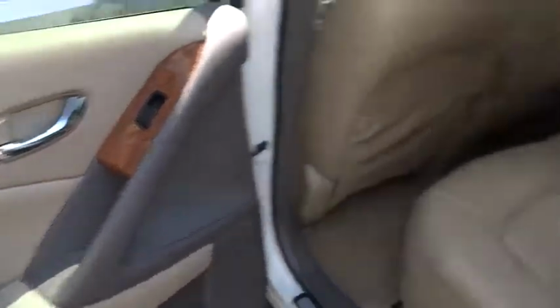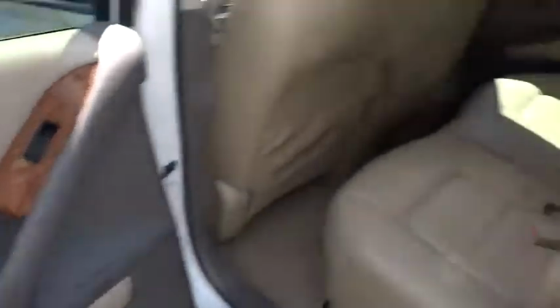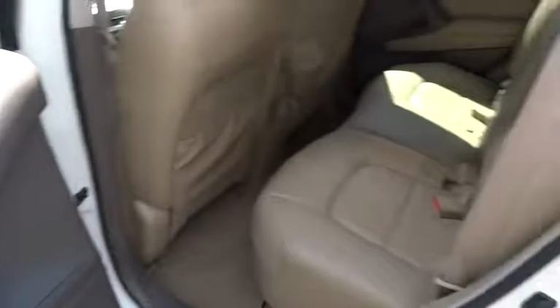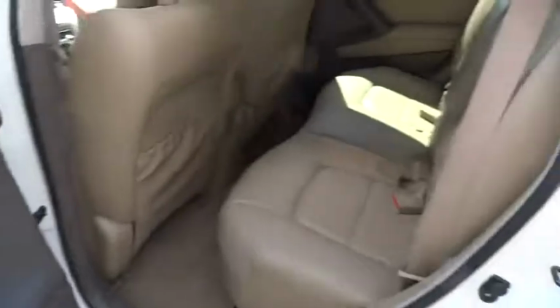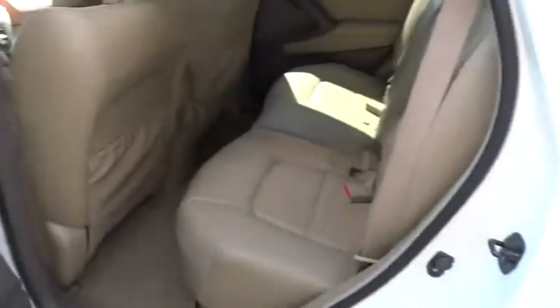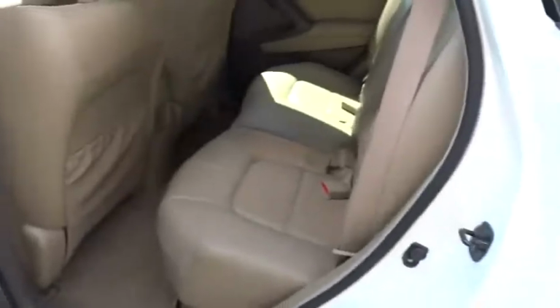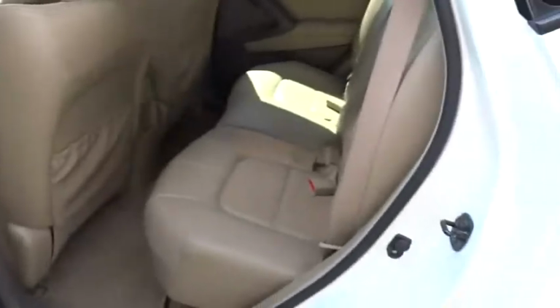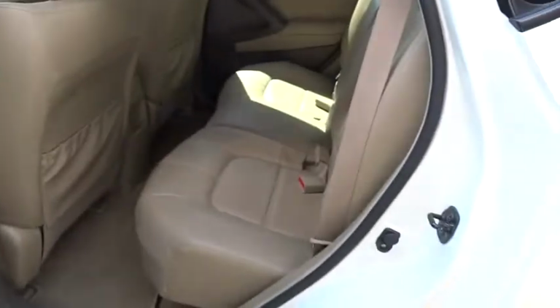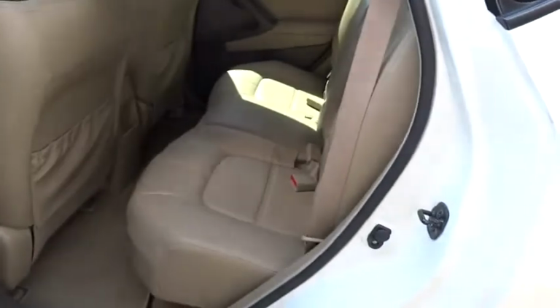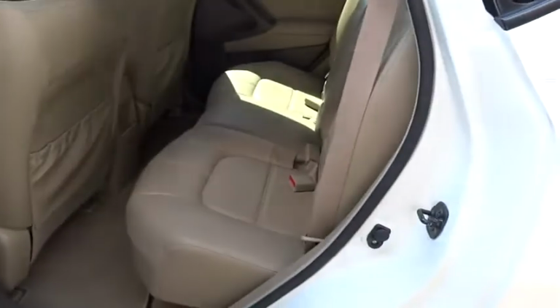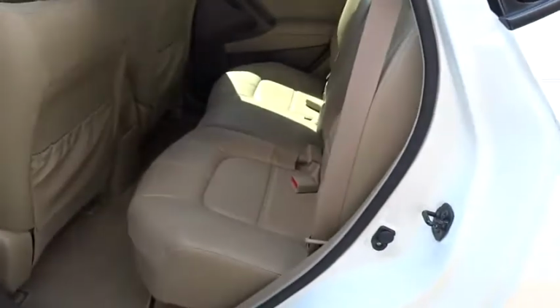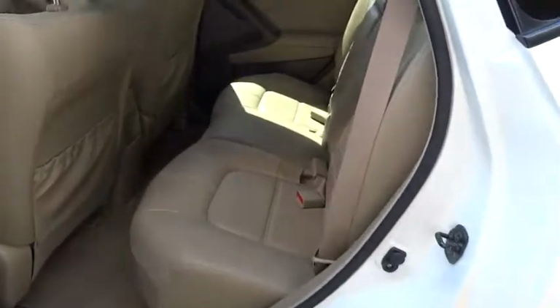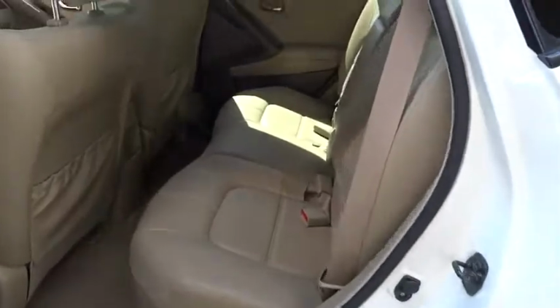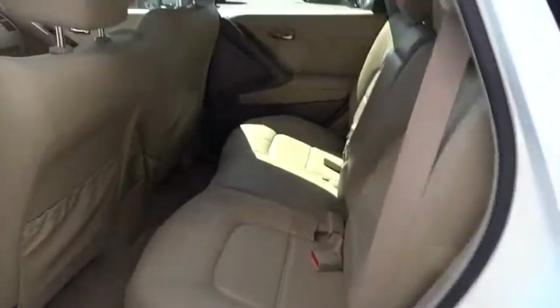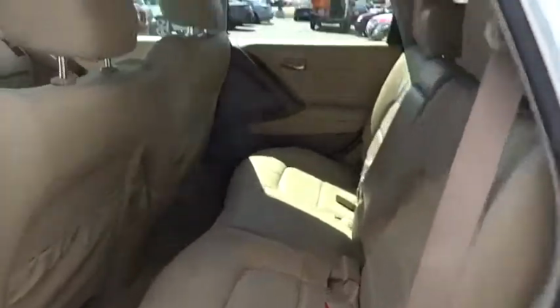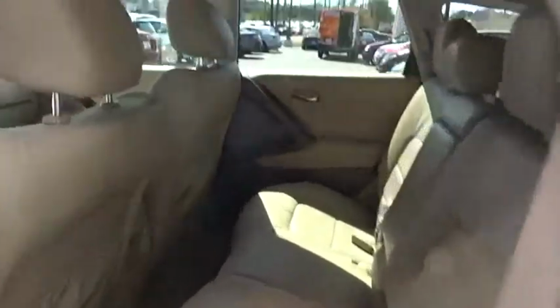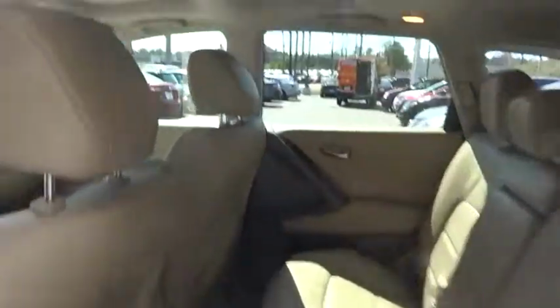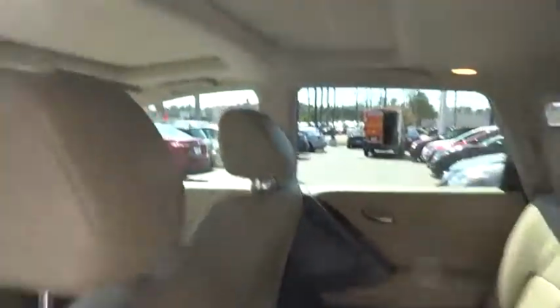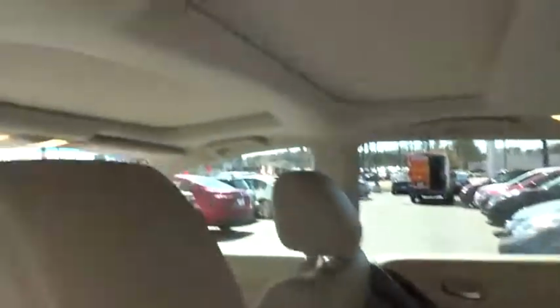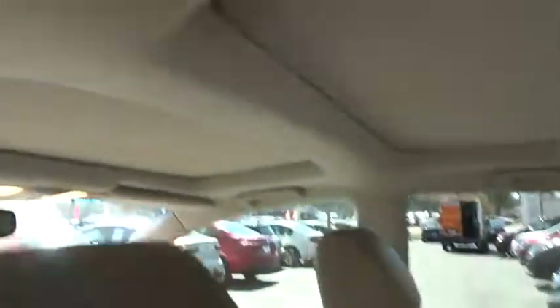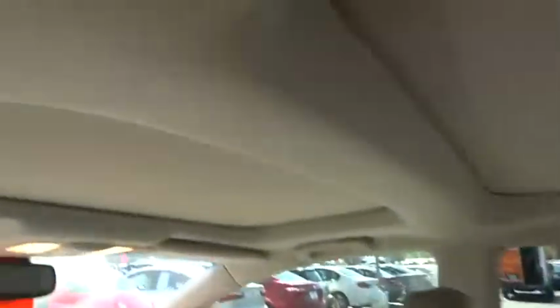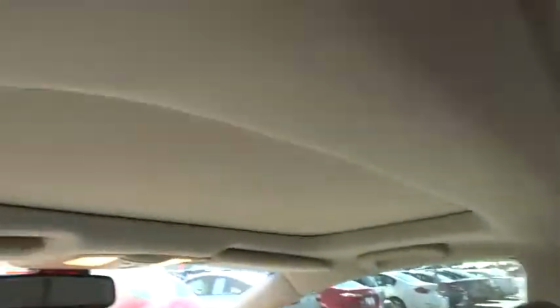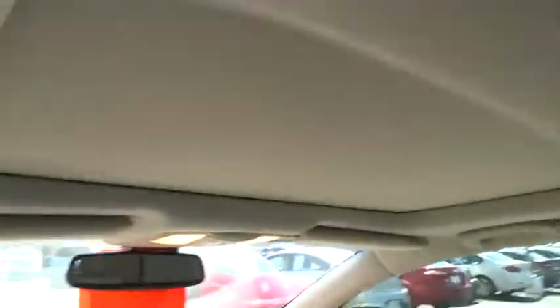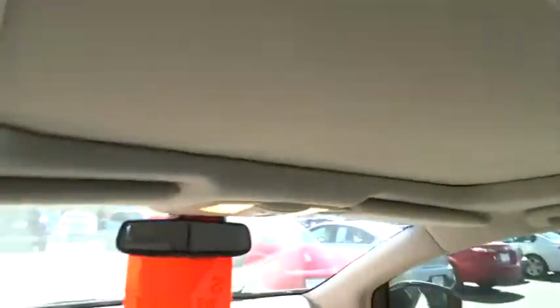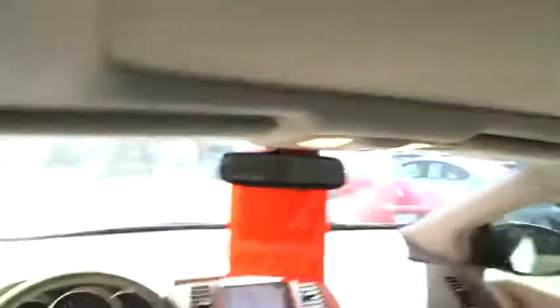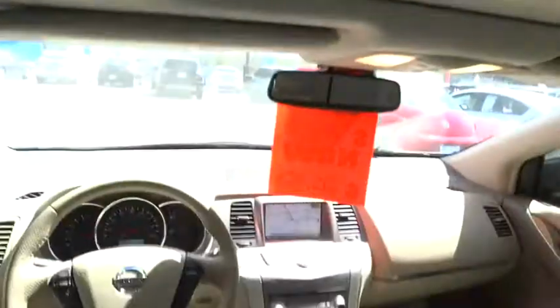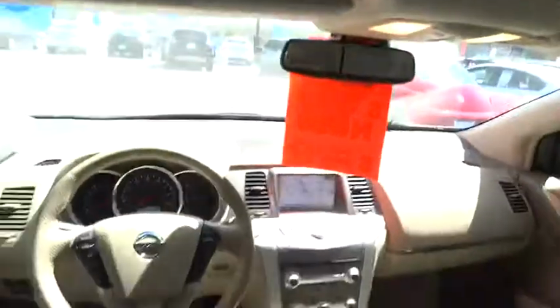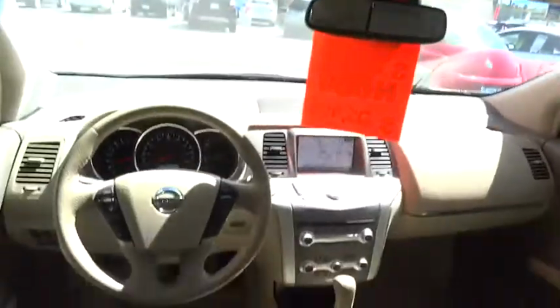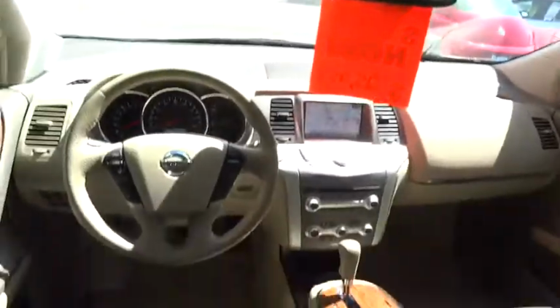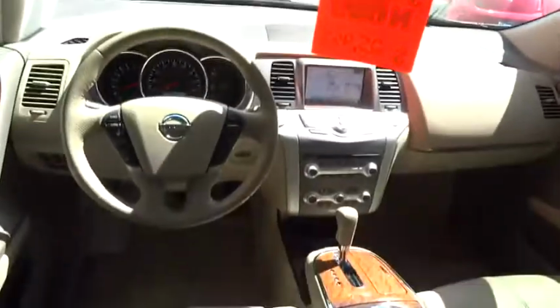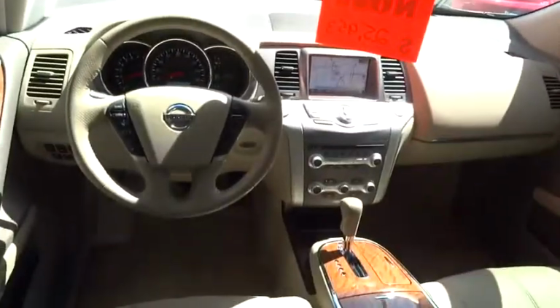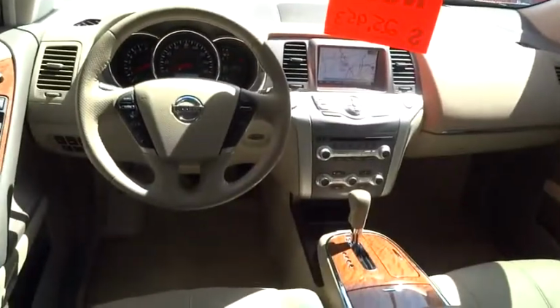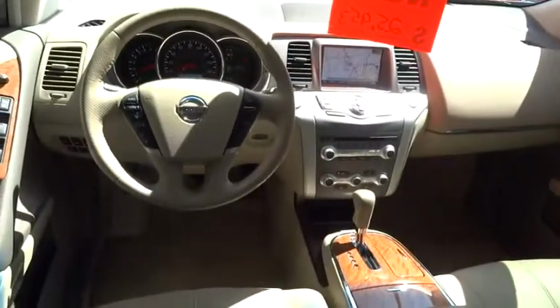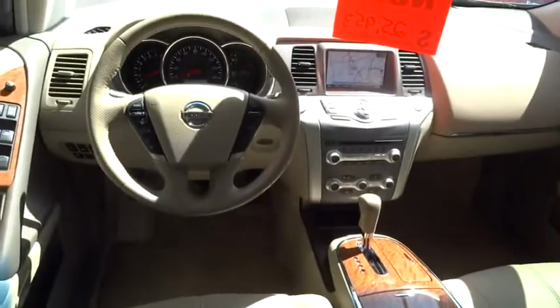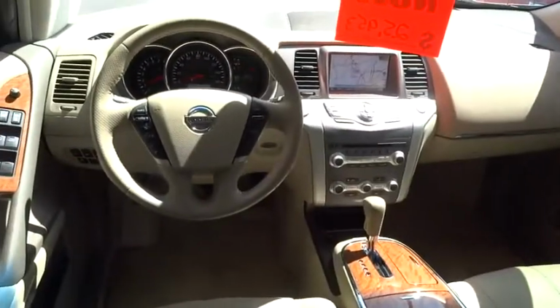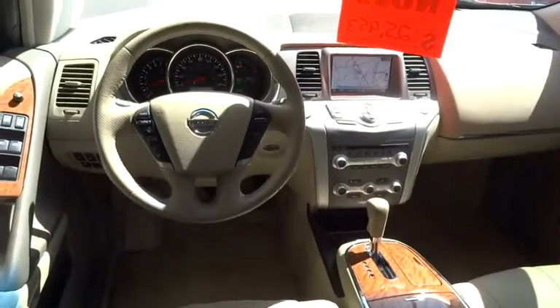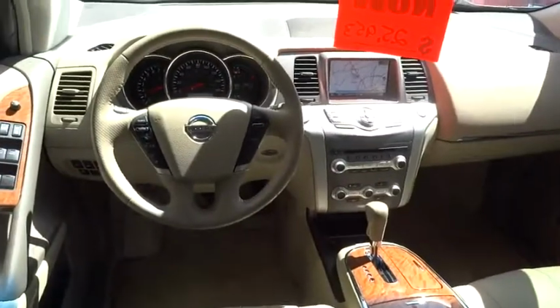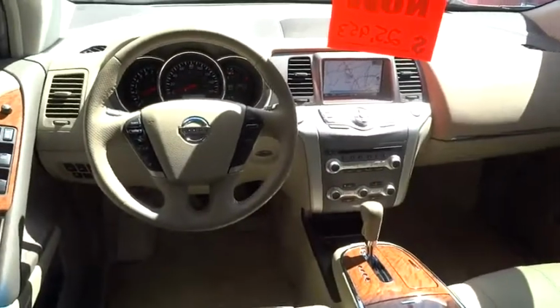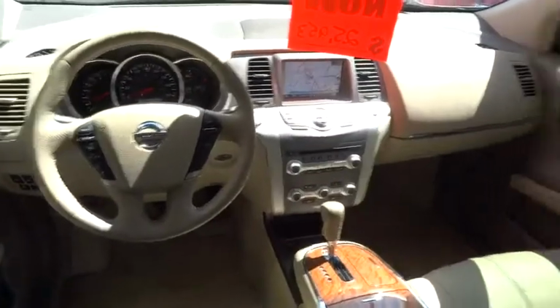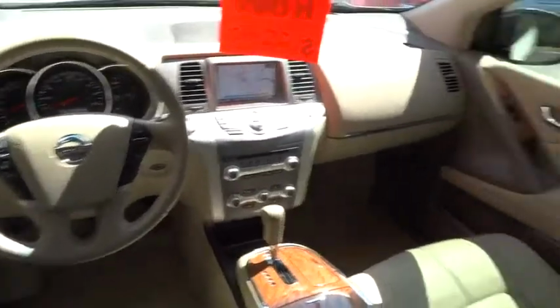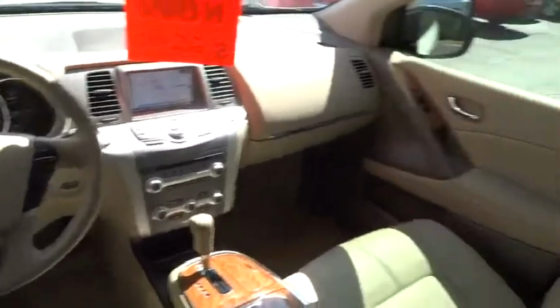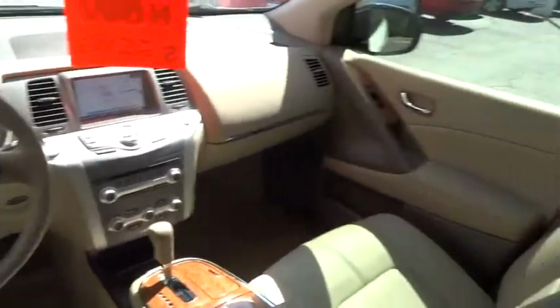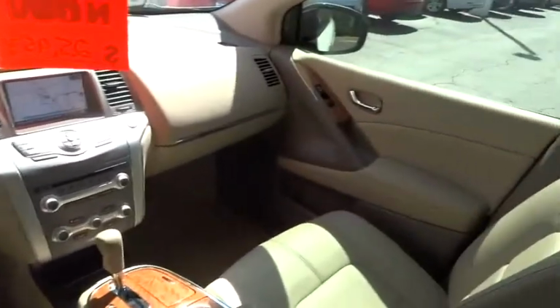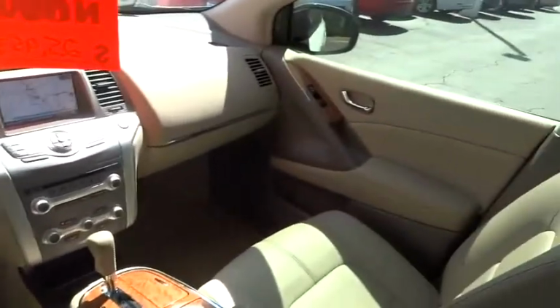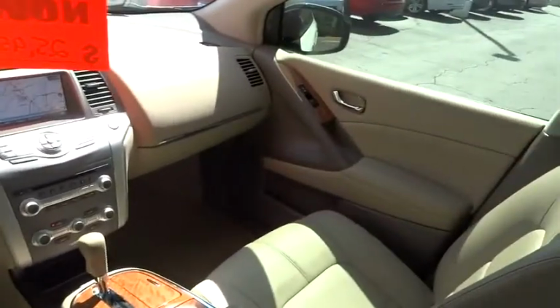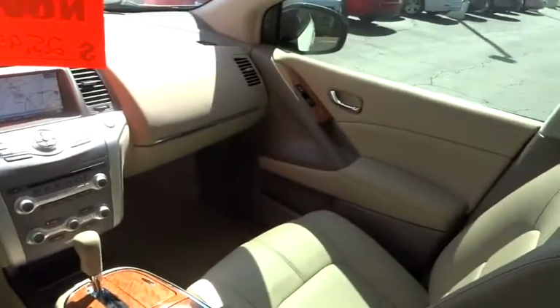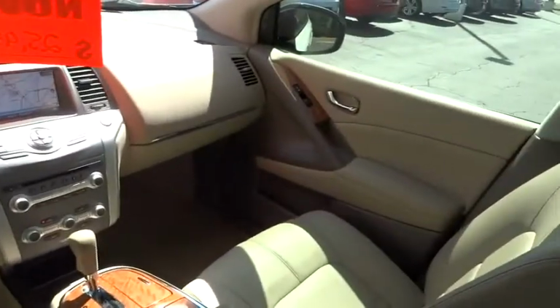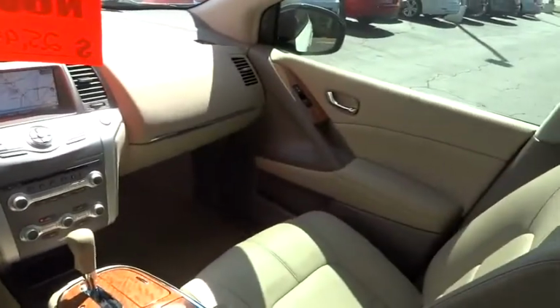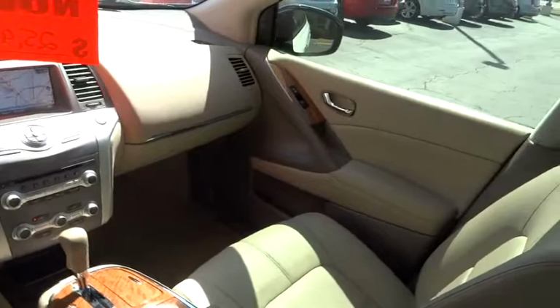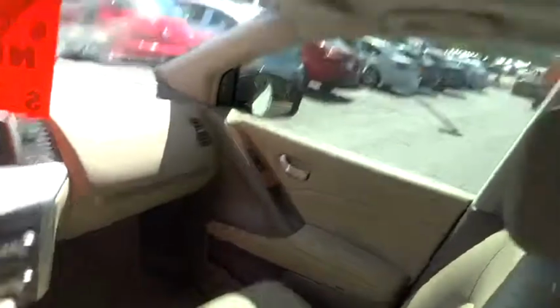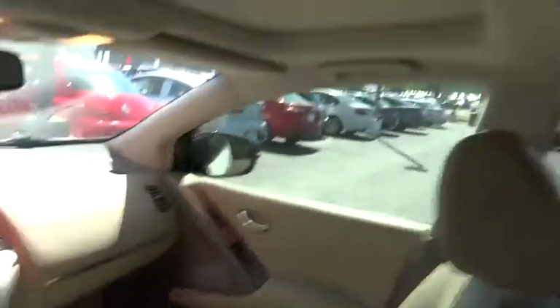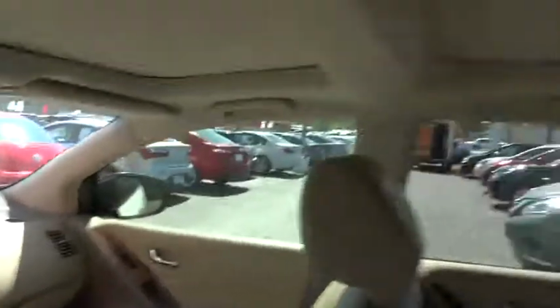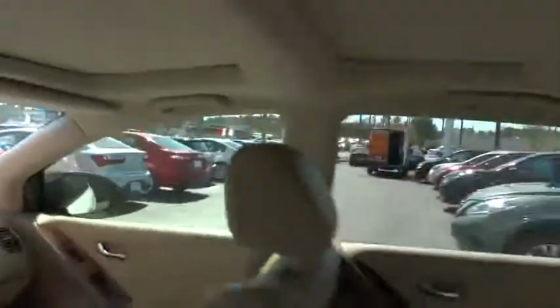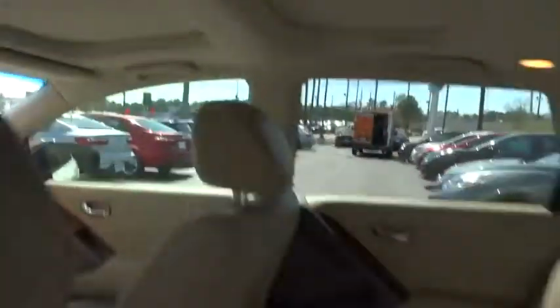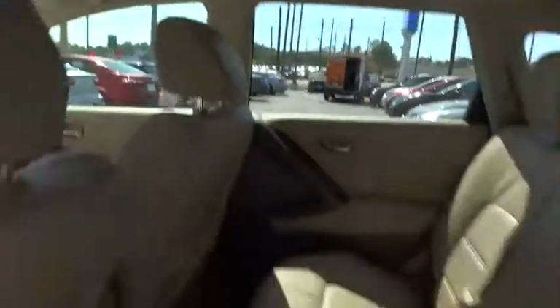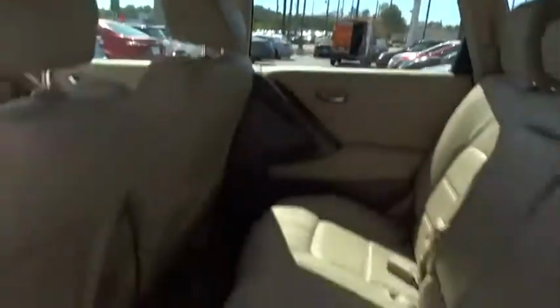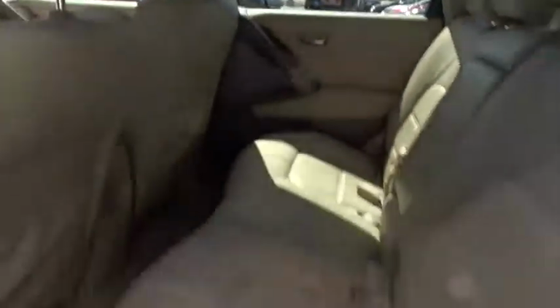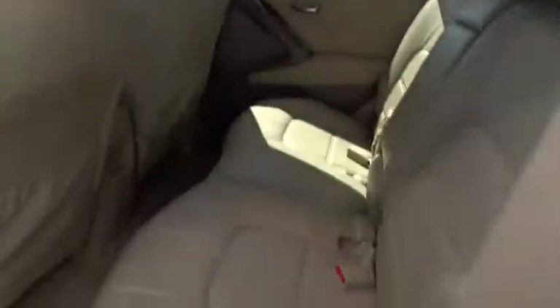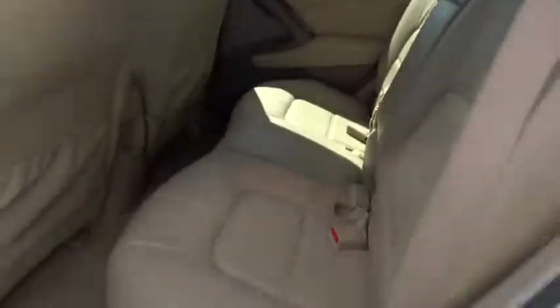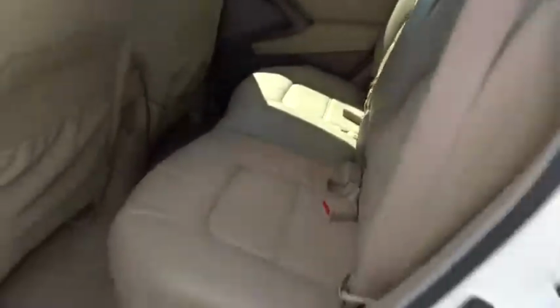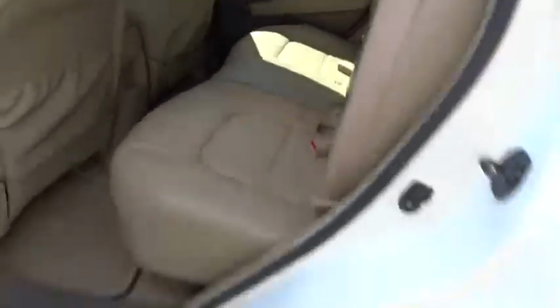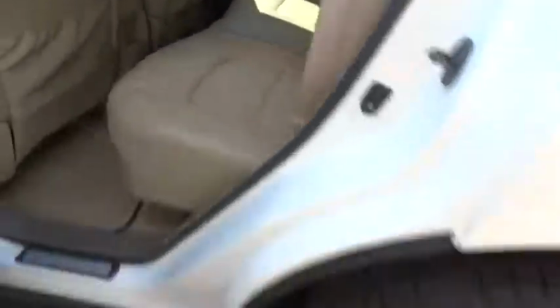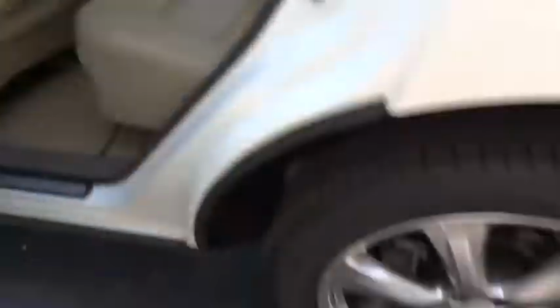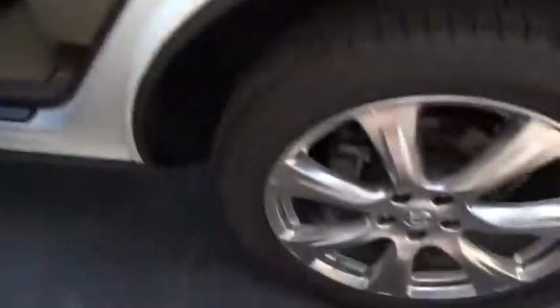Power passenger seat, backup camera, leather-wrapped steering wheel, moonroof, Bluetooth, adjustable steering wheel, power steering.